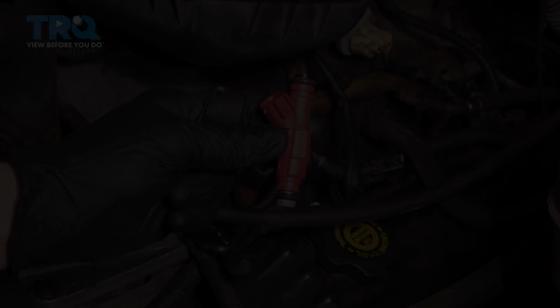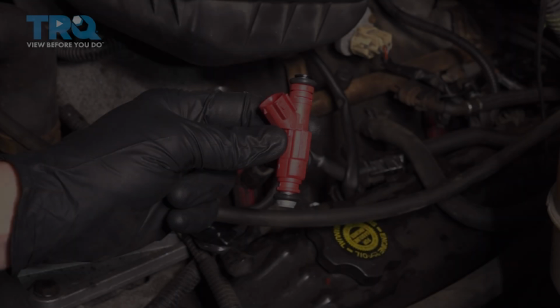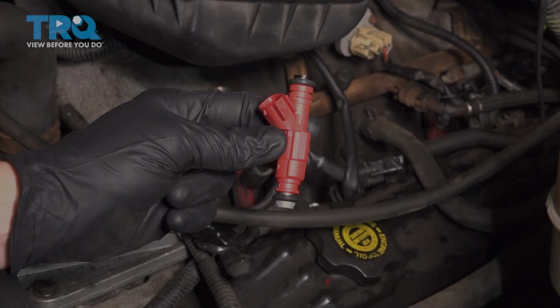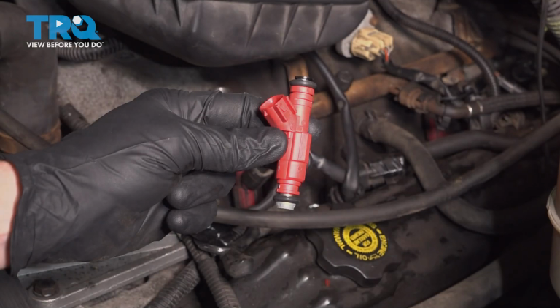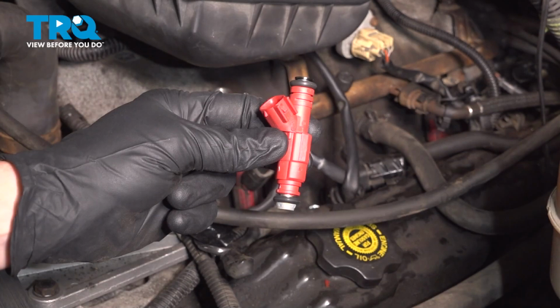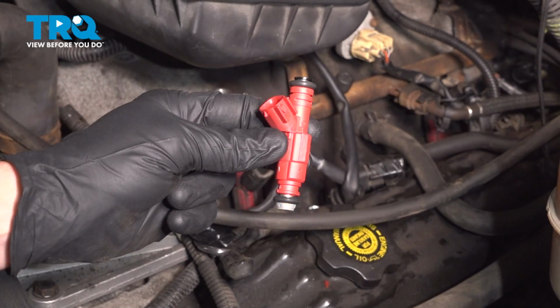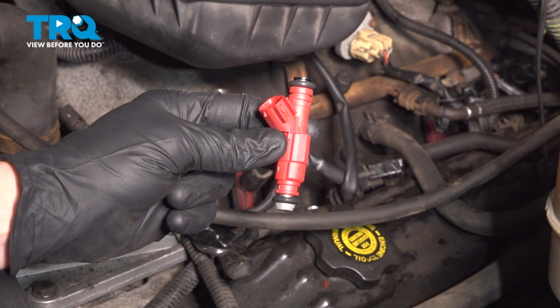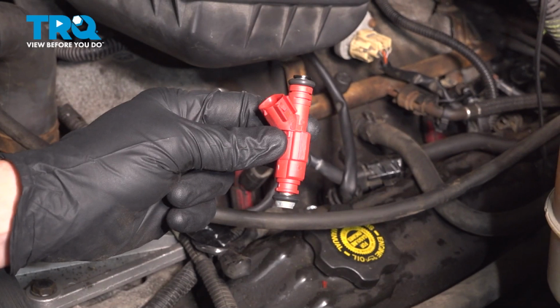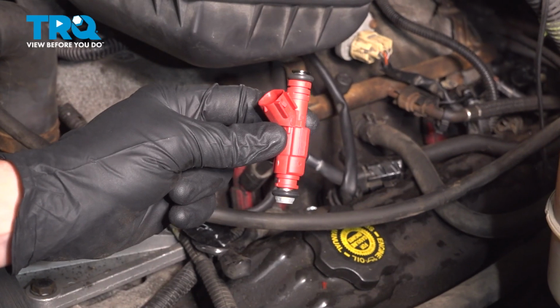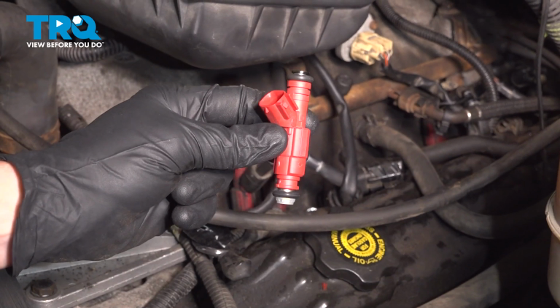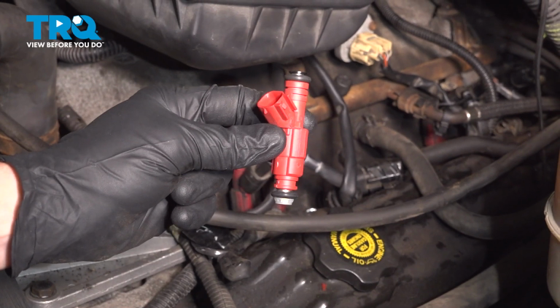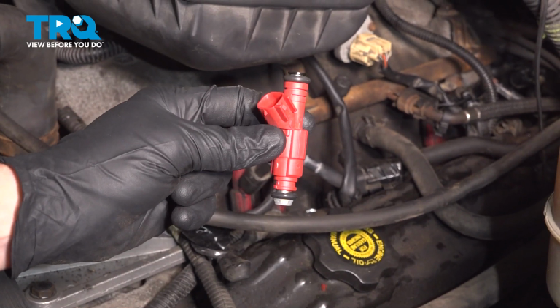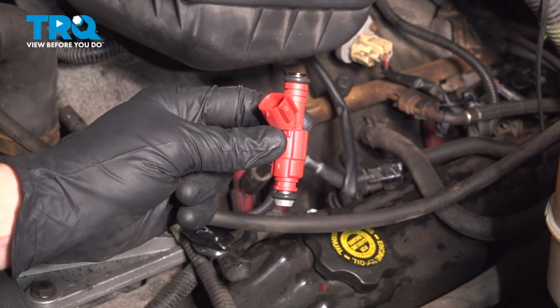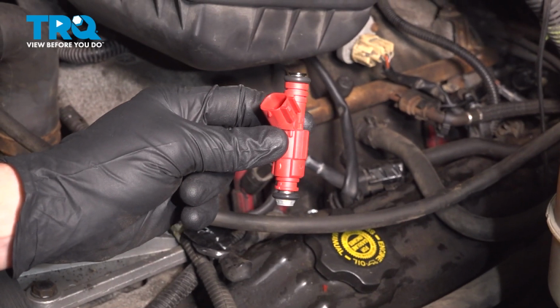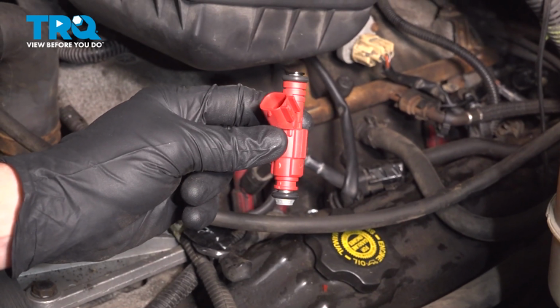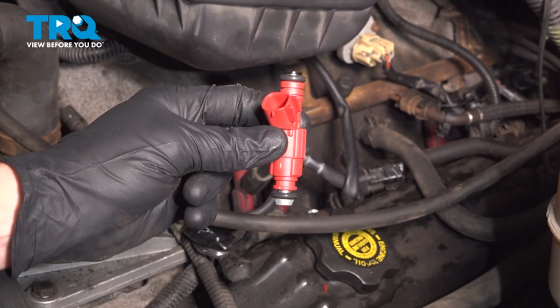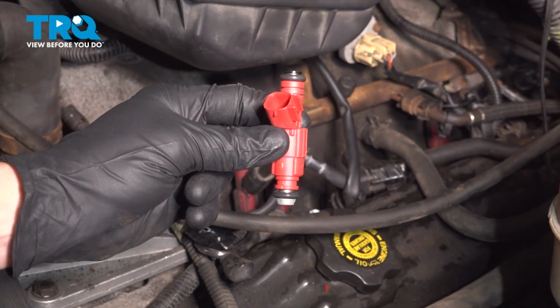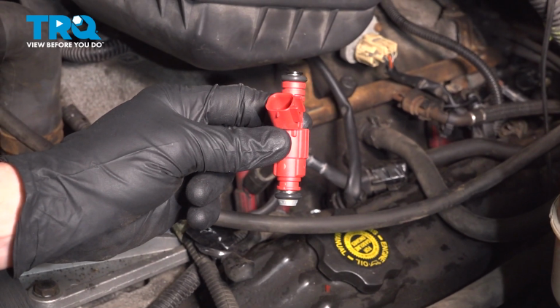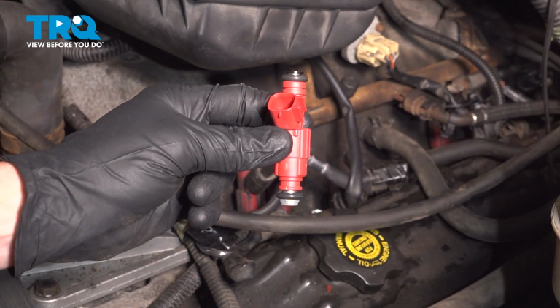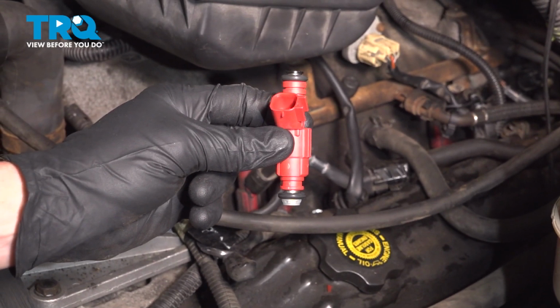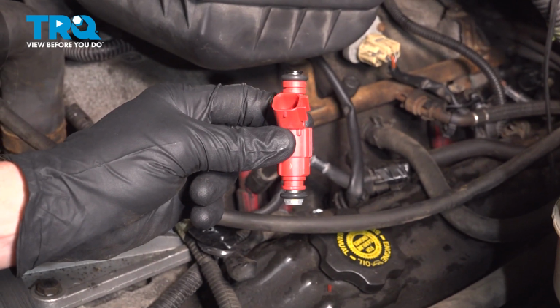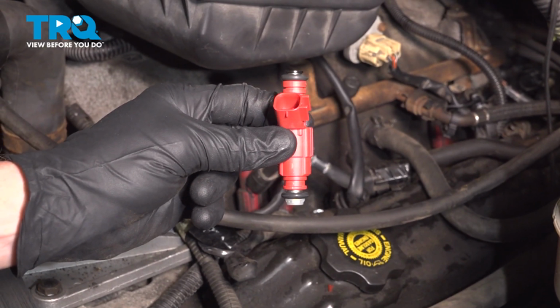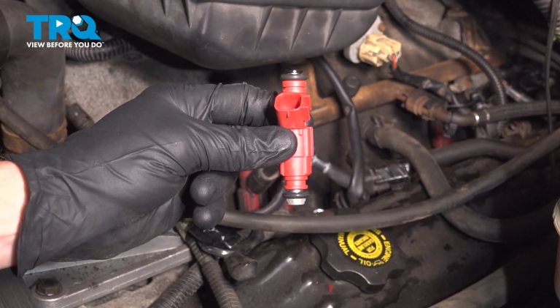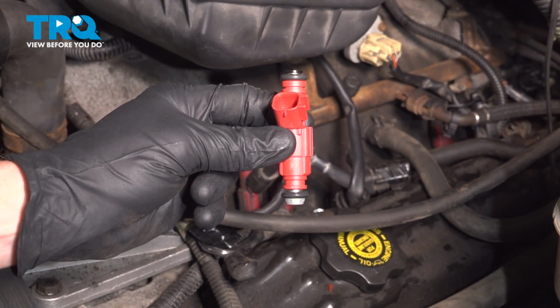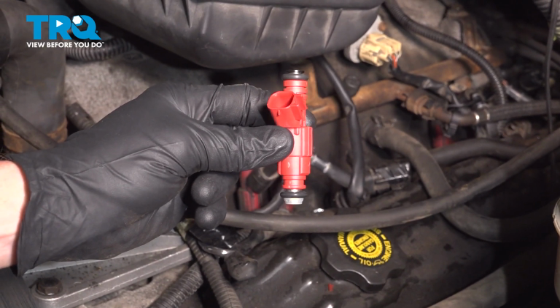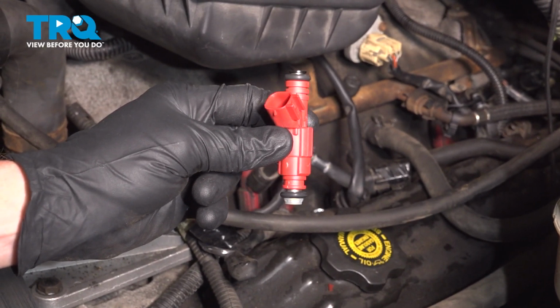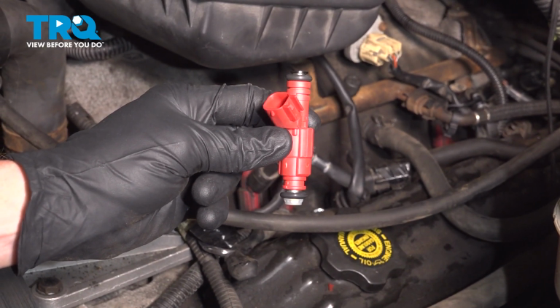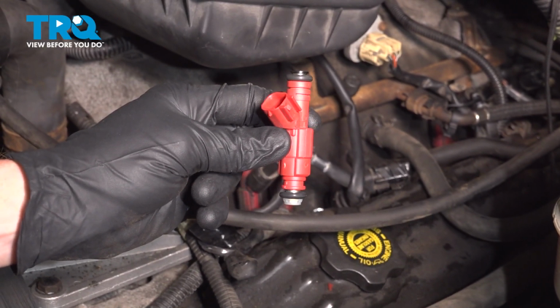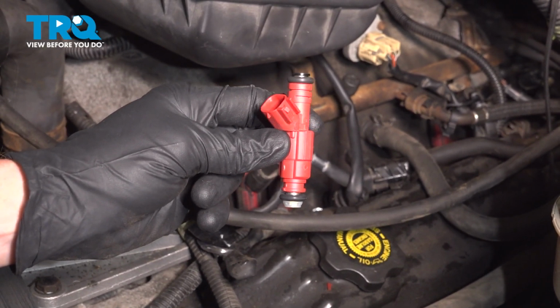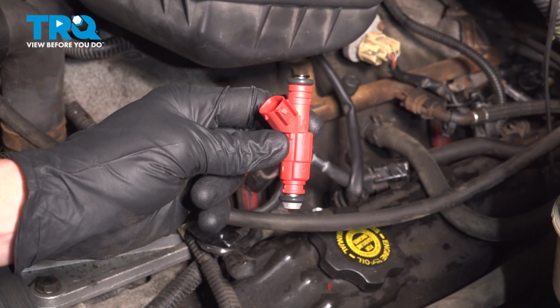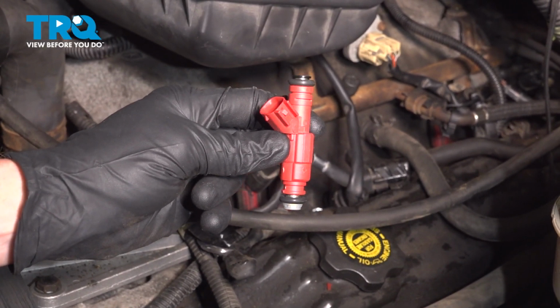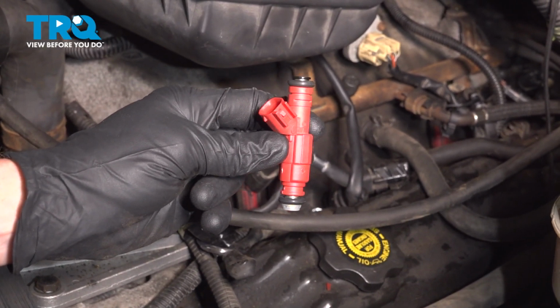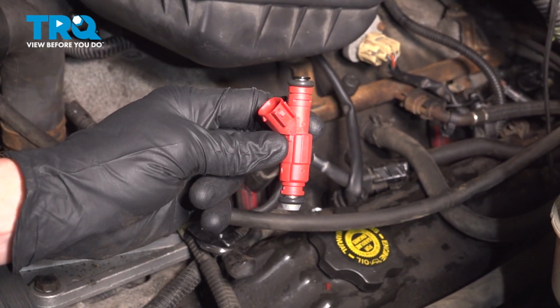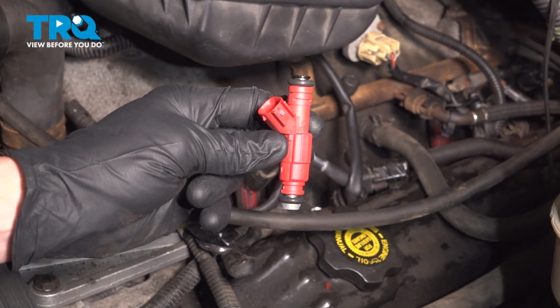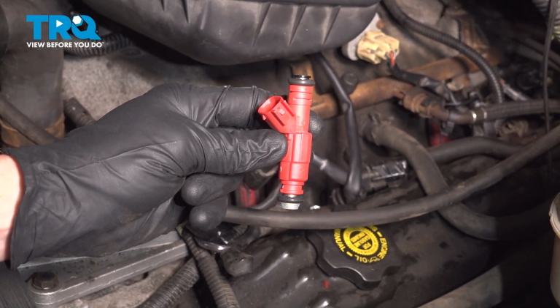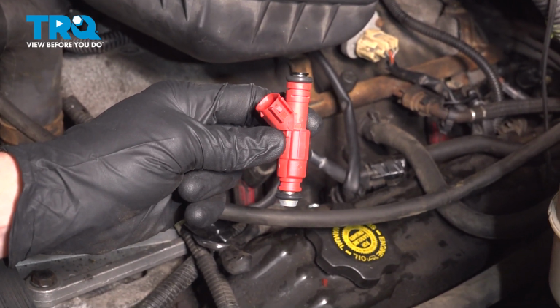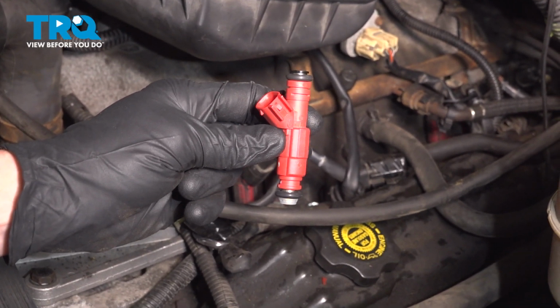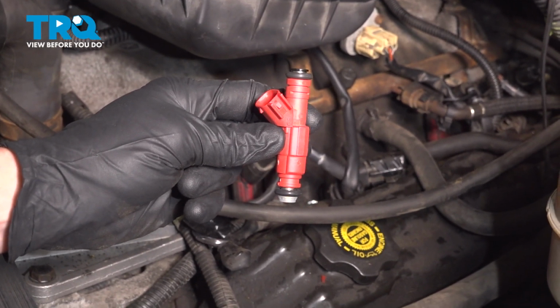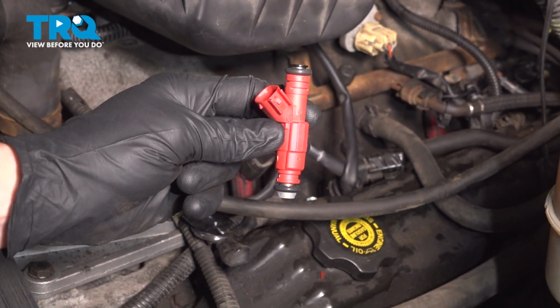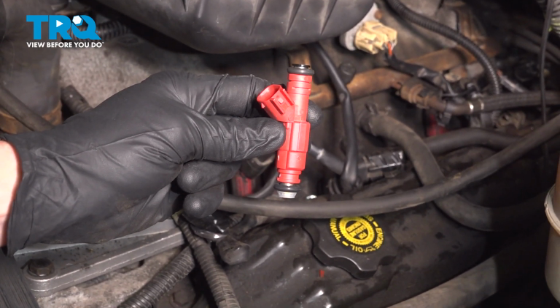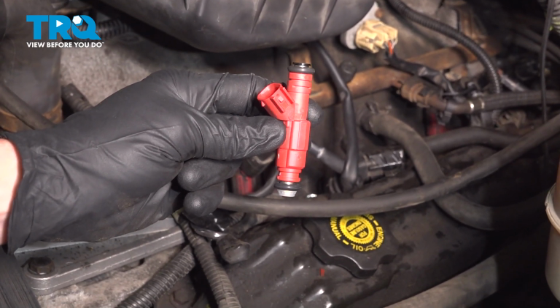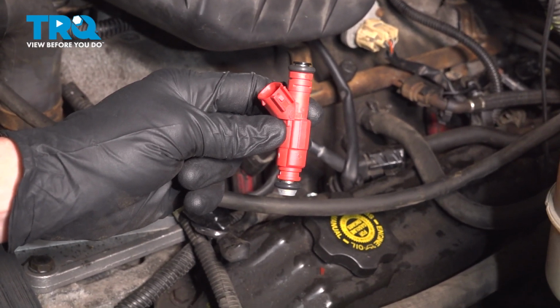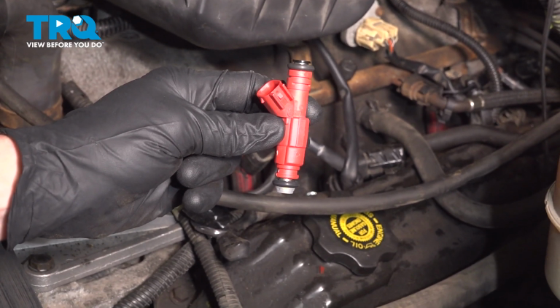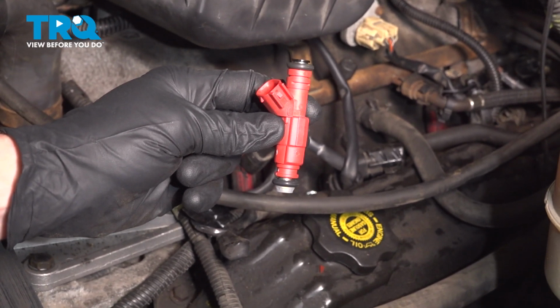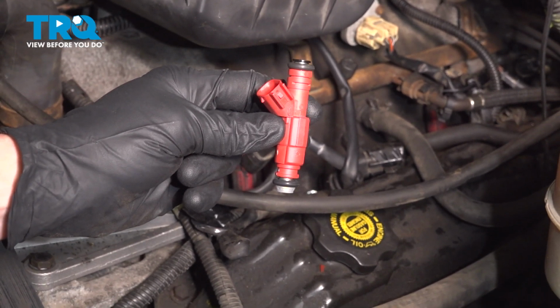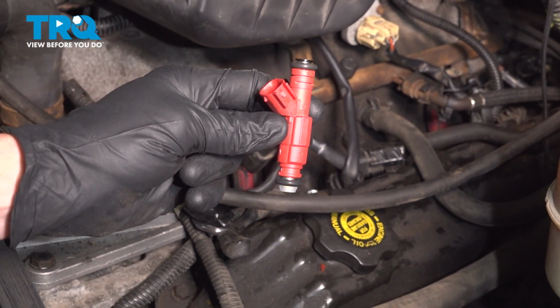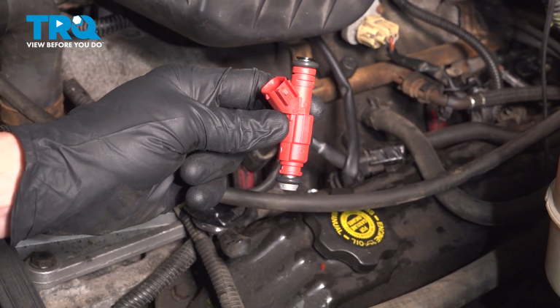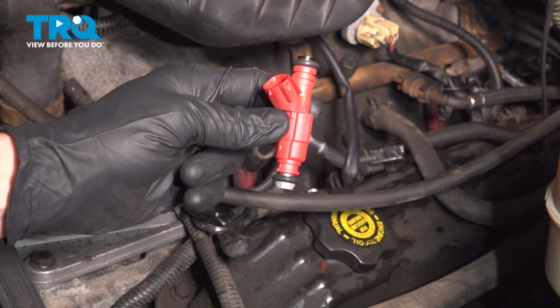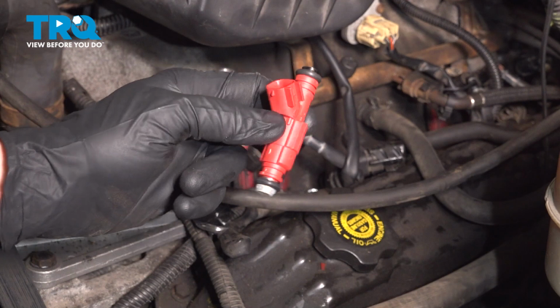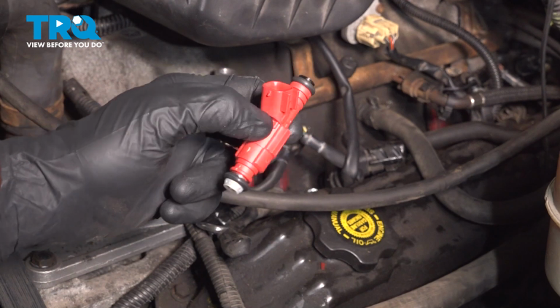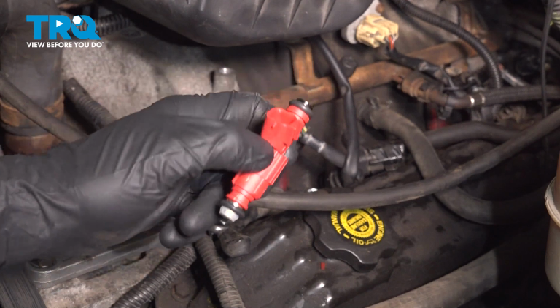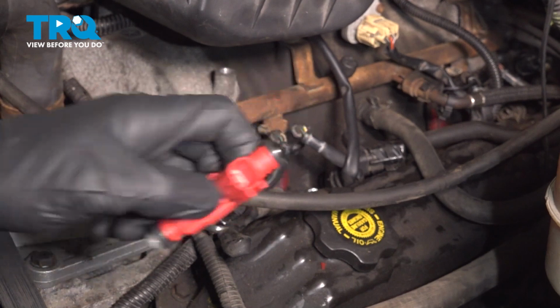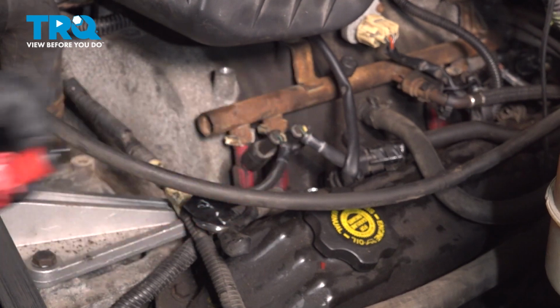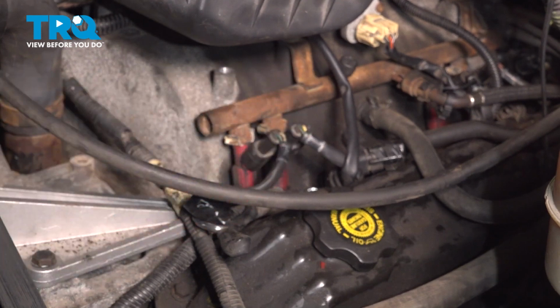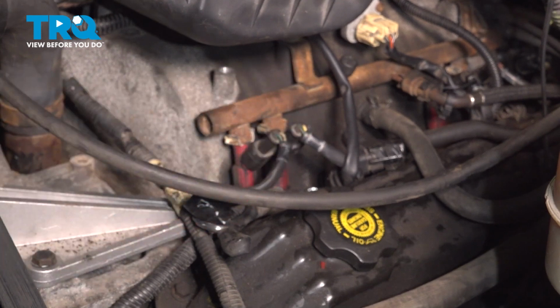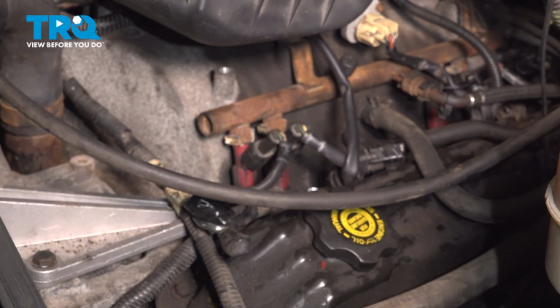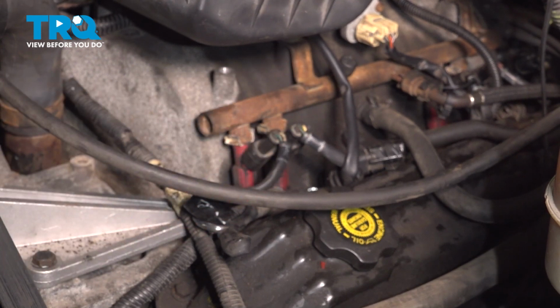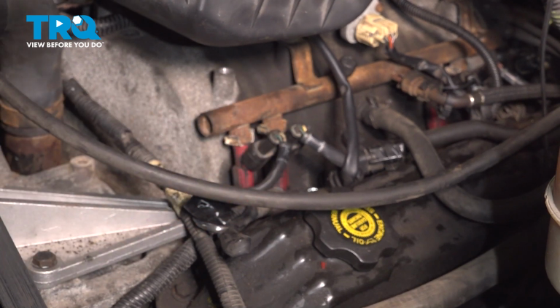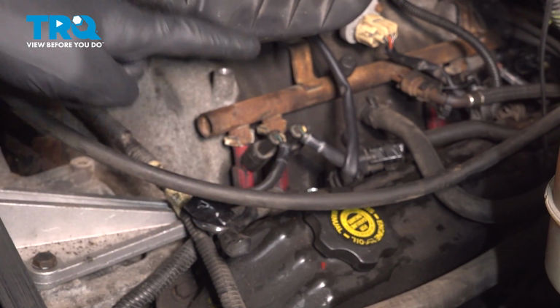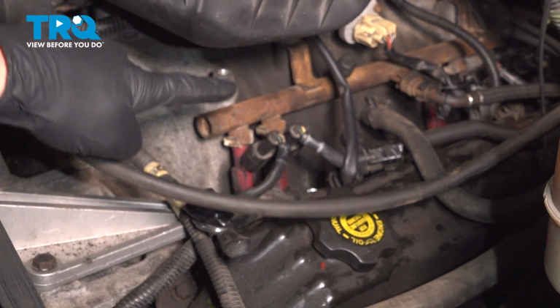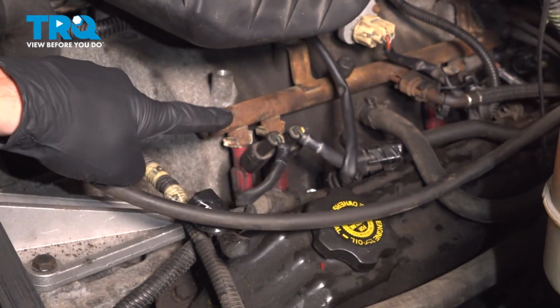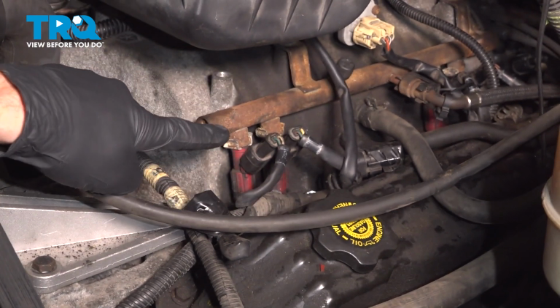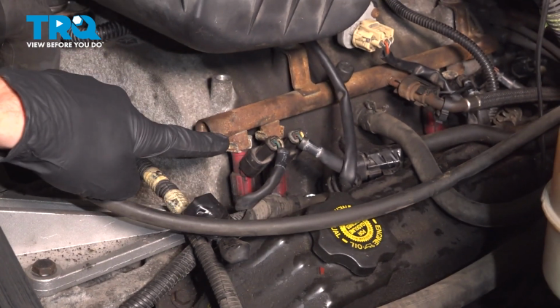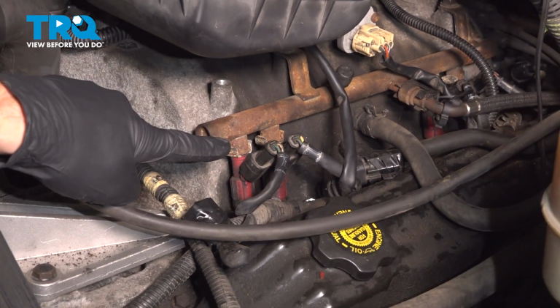In this video, we will show you how to replace your fuel injector on this Dodge Ram. You'll have eight of these, four along each side of your engine.